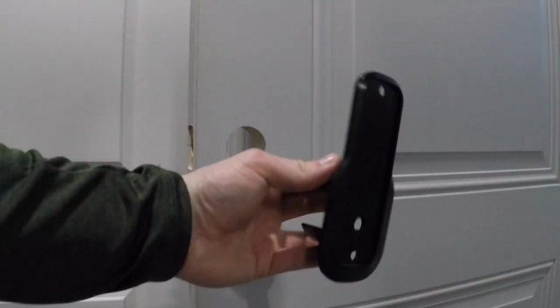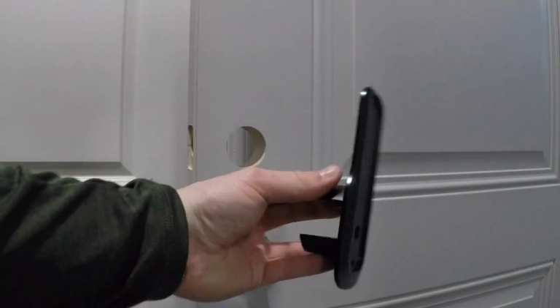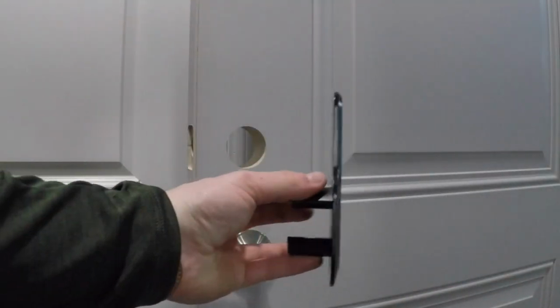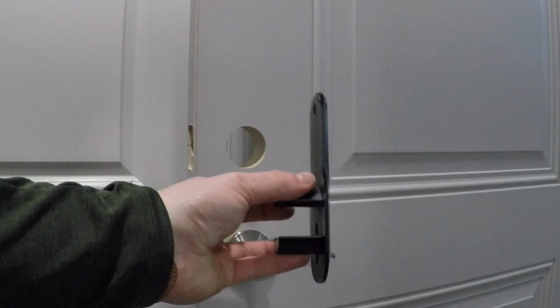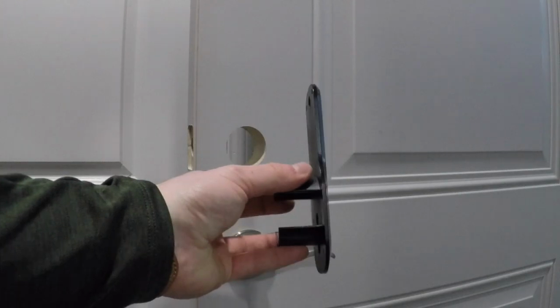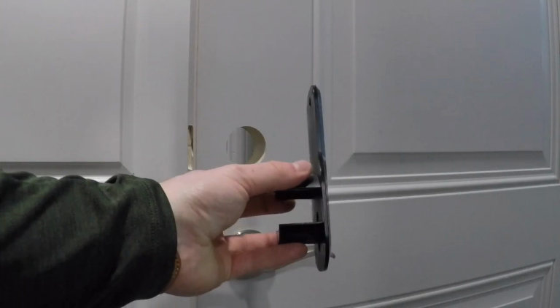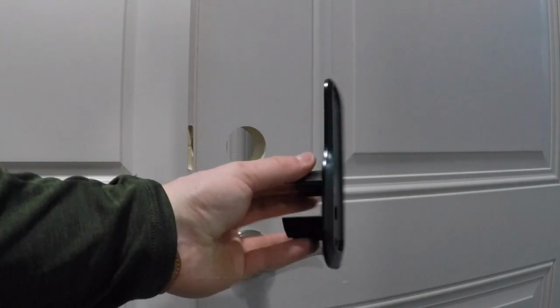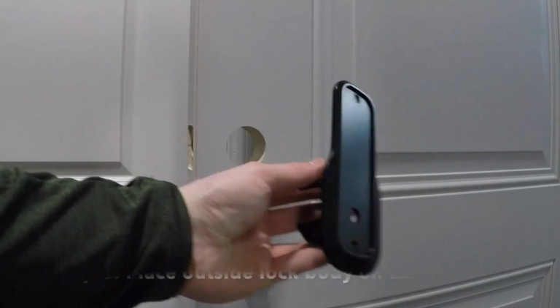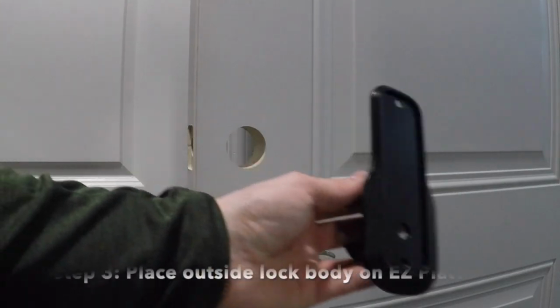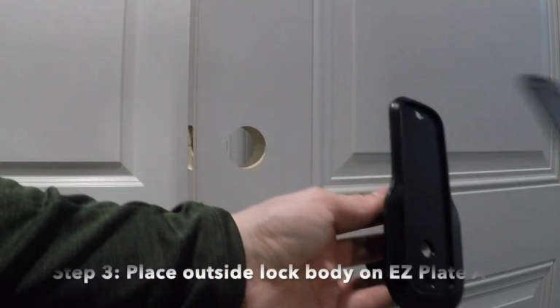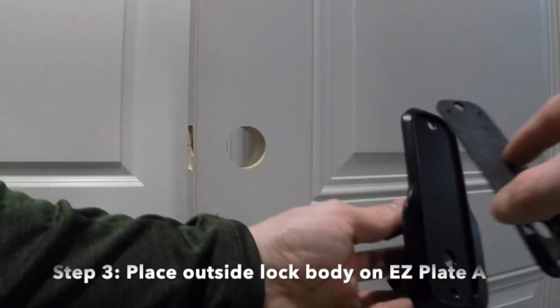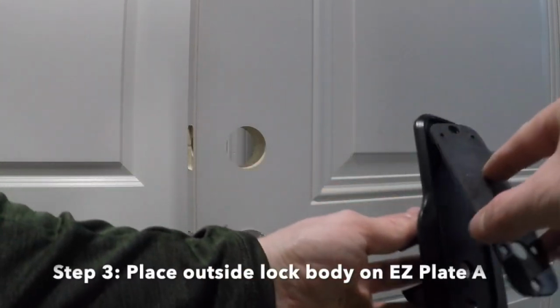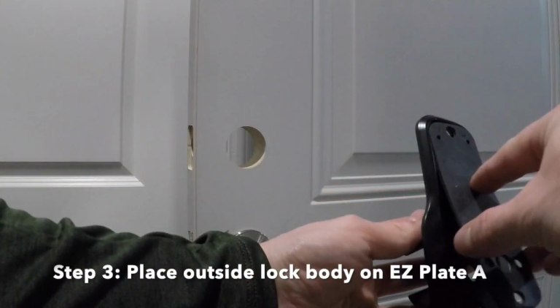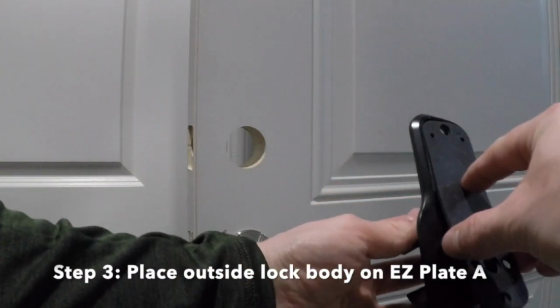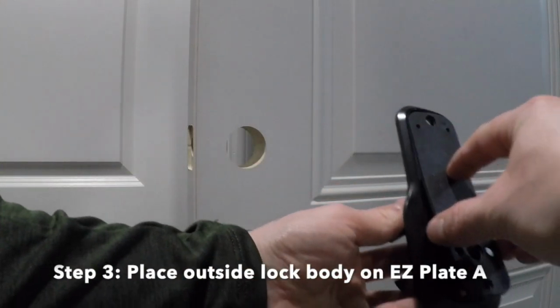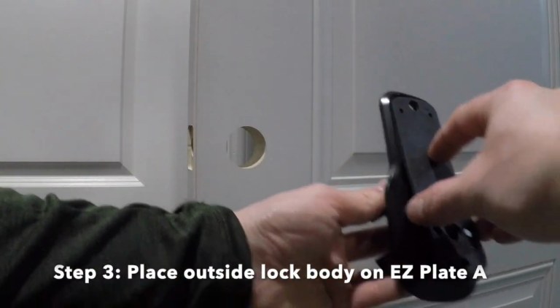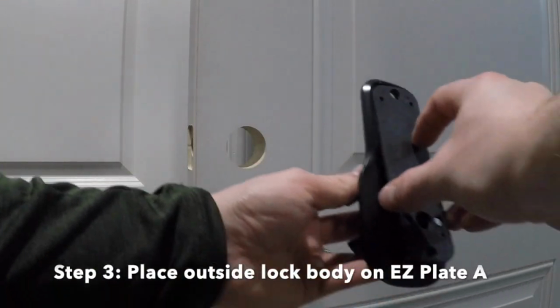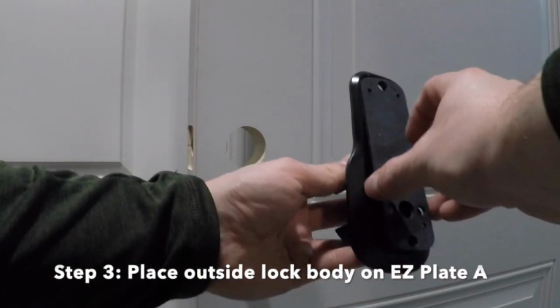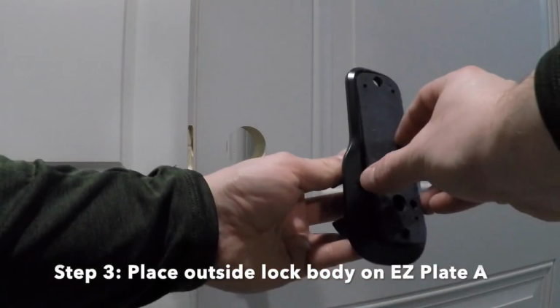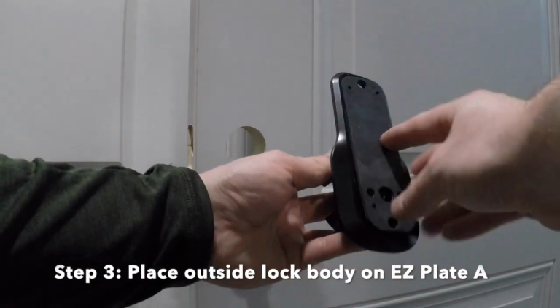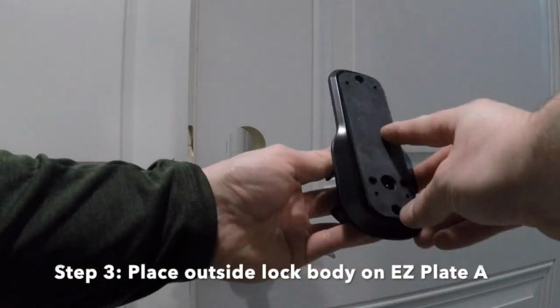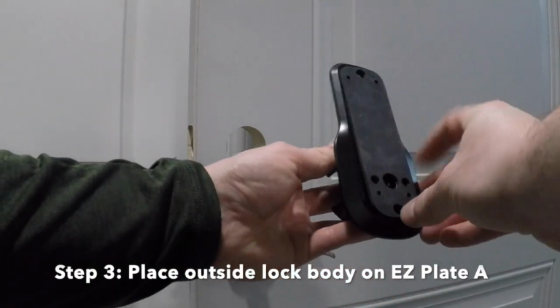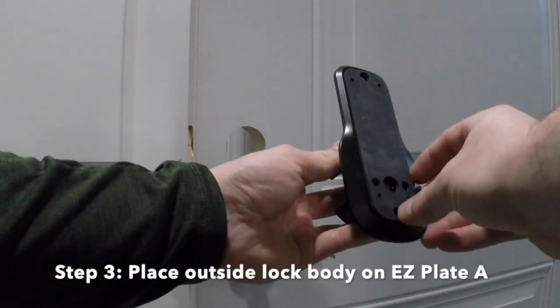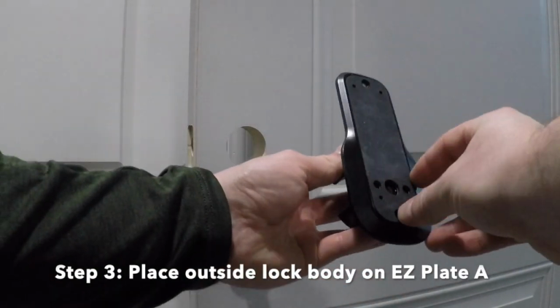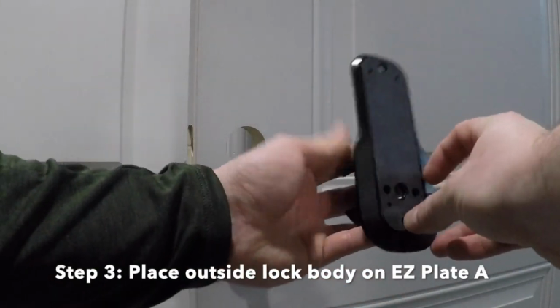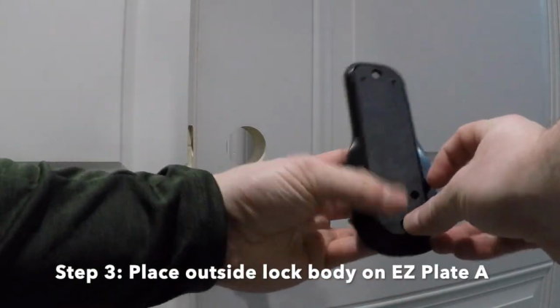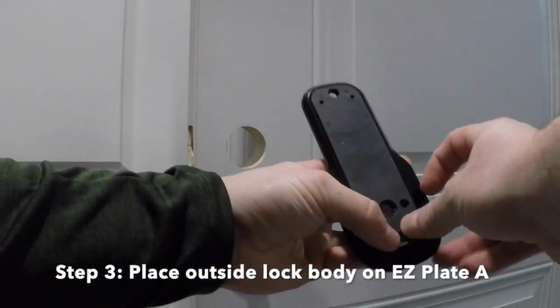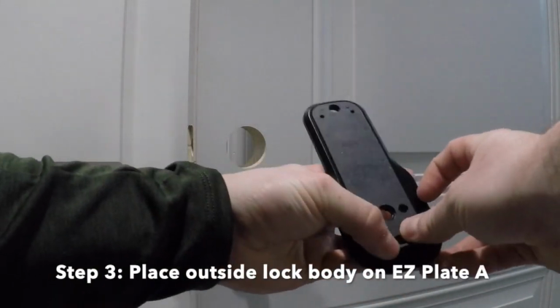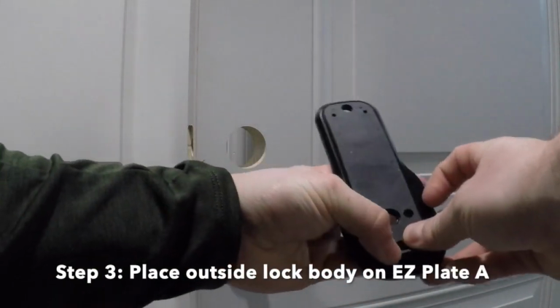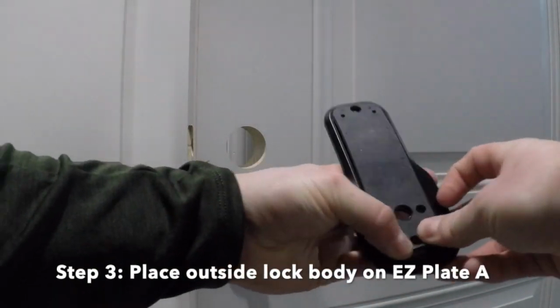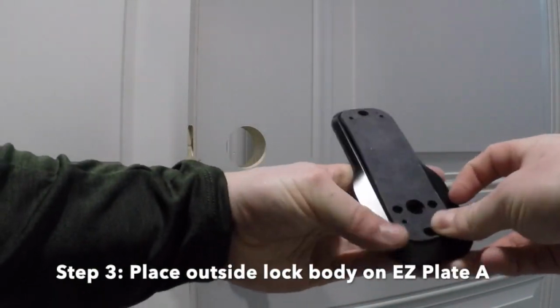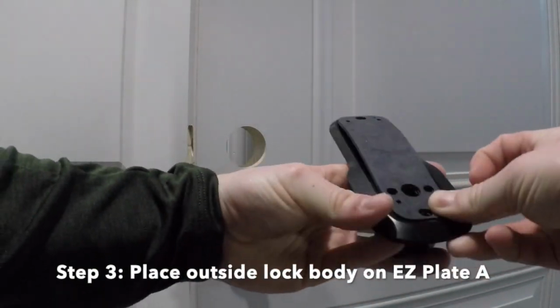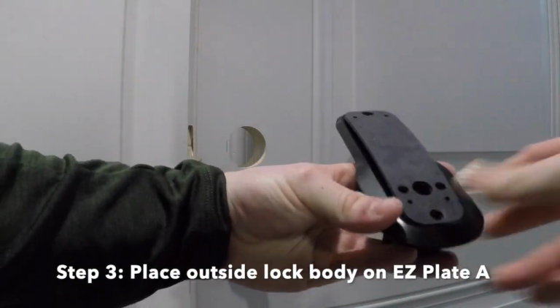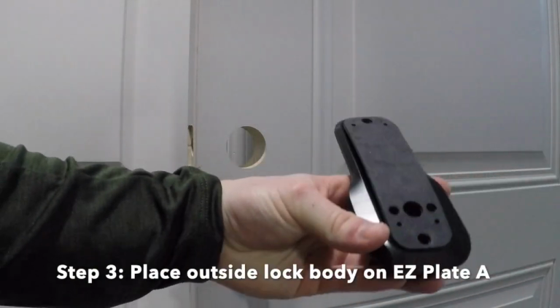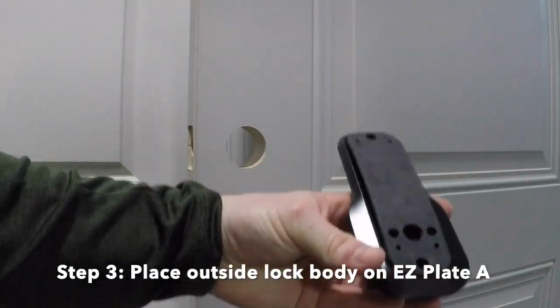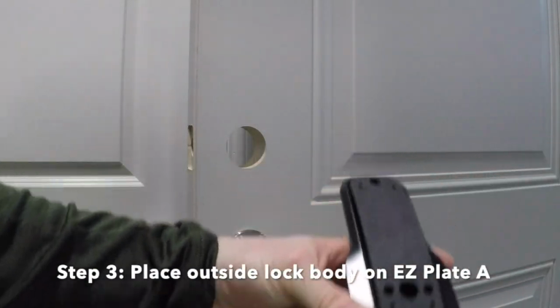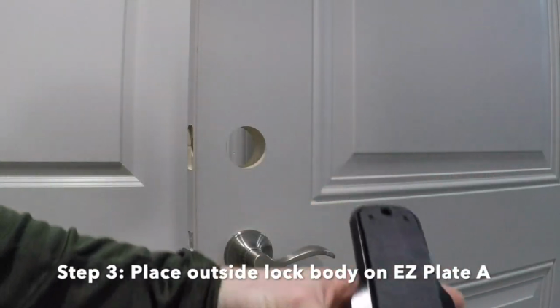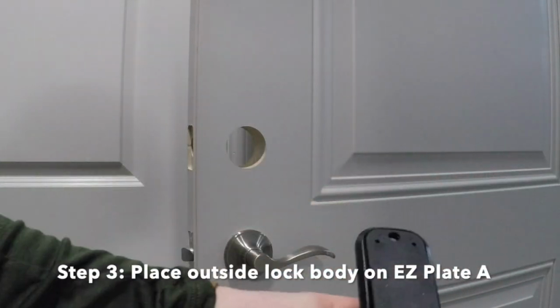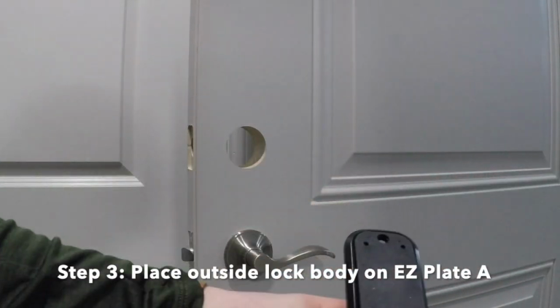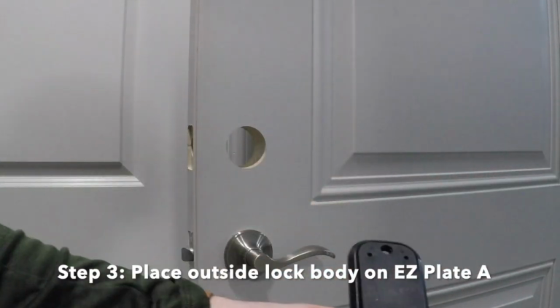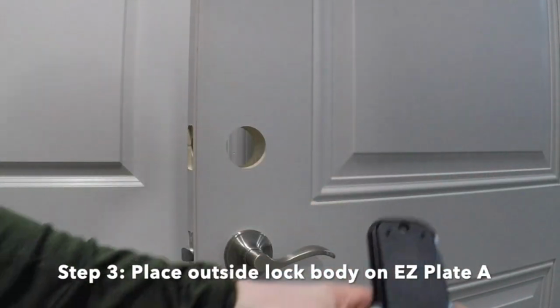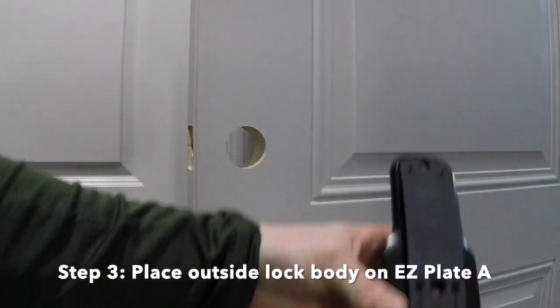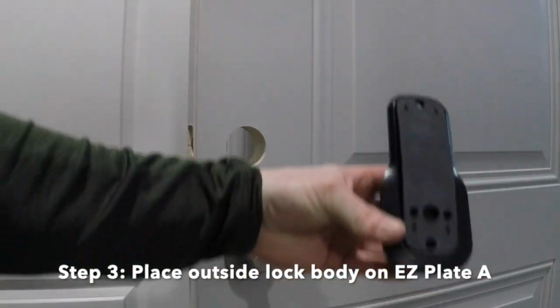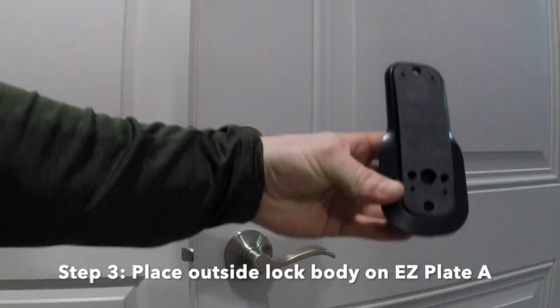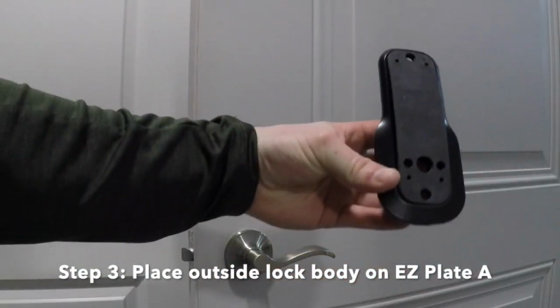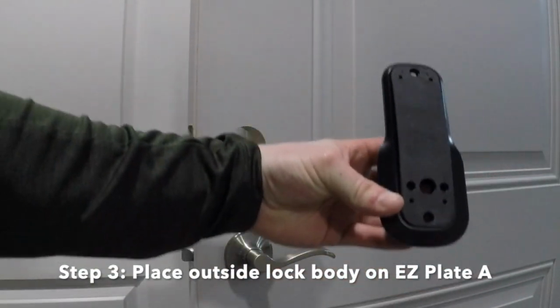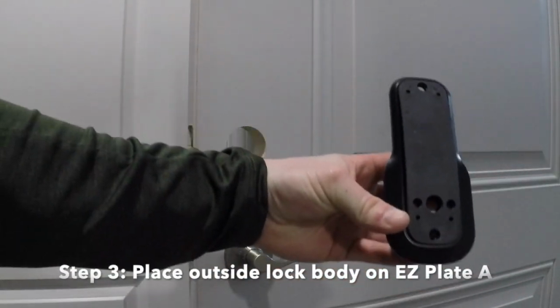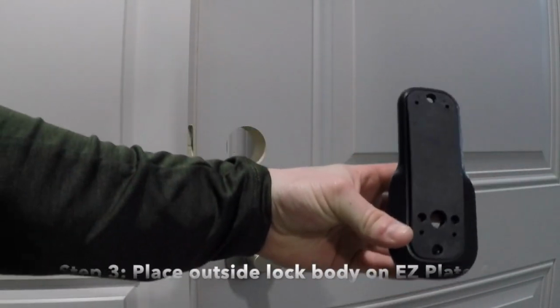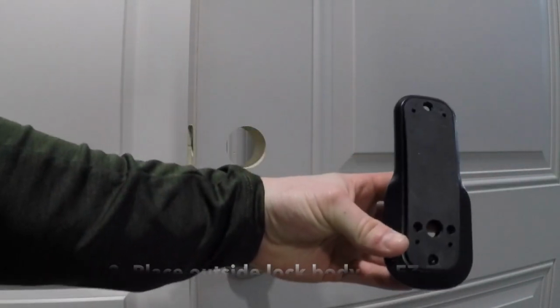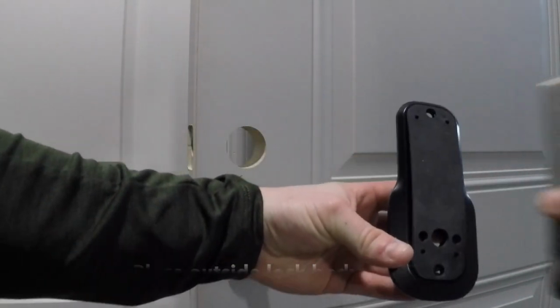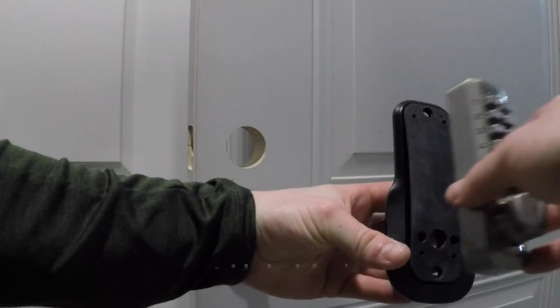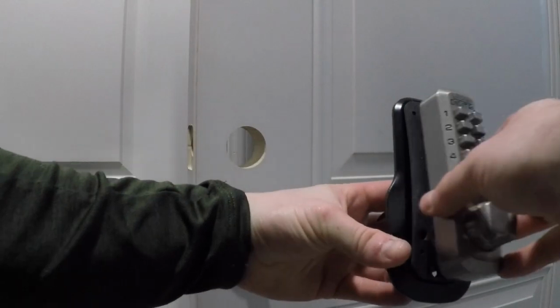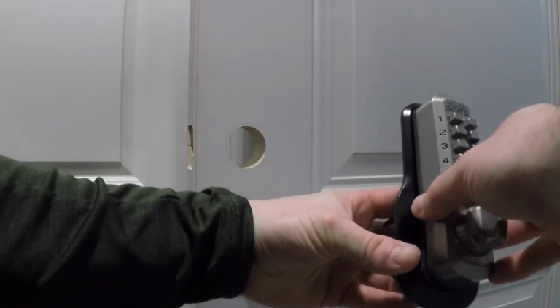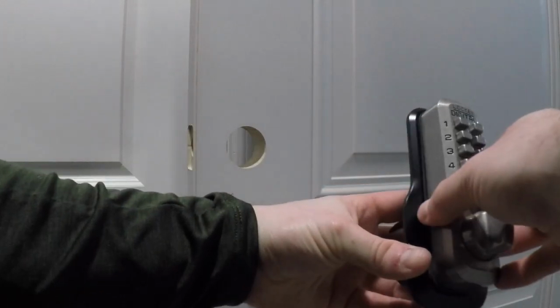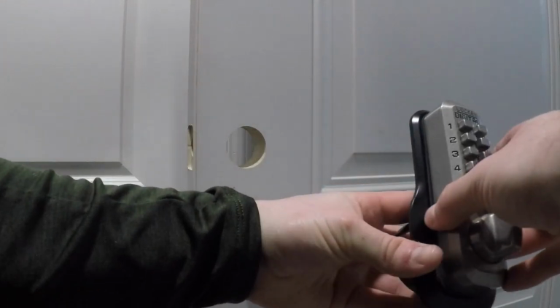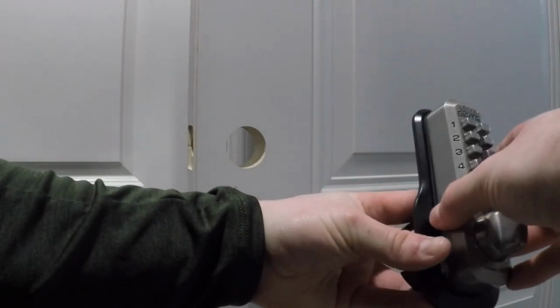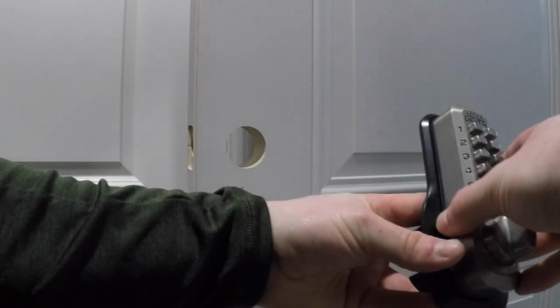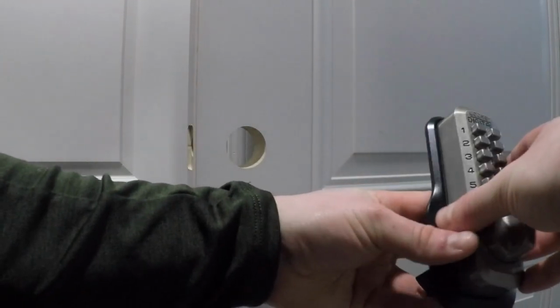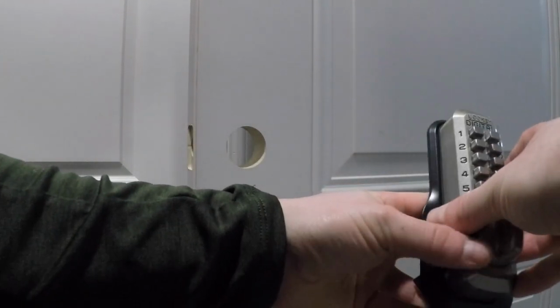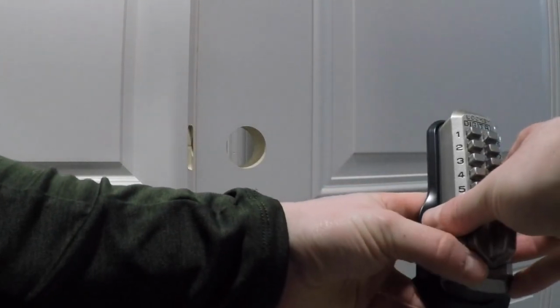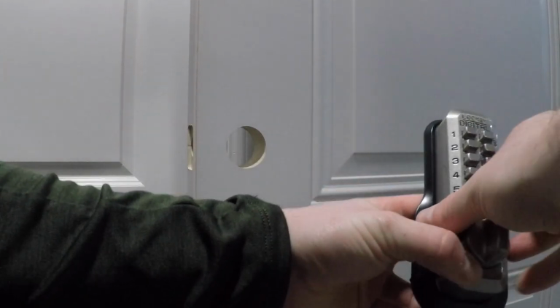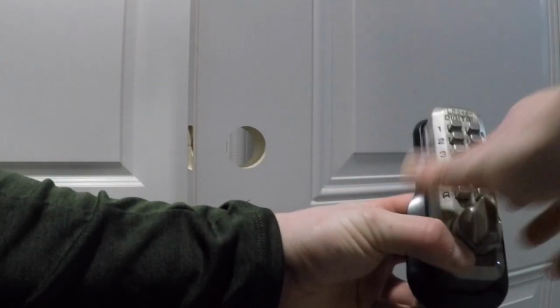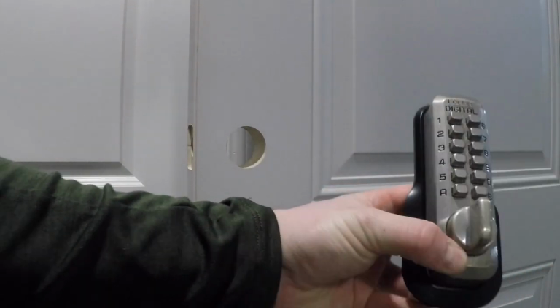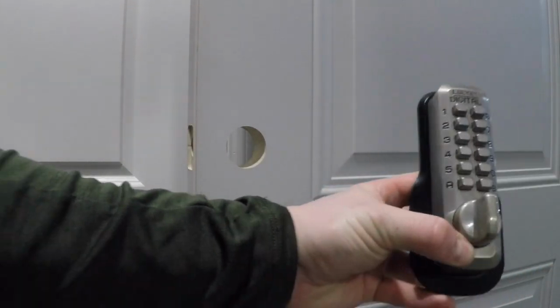Step 3: Place the outside lock body on EasyPlate B and secure using the 1.5 inch M5 machine screws.